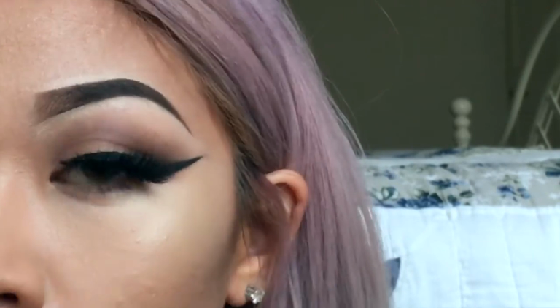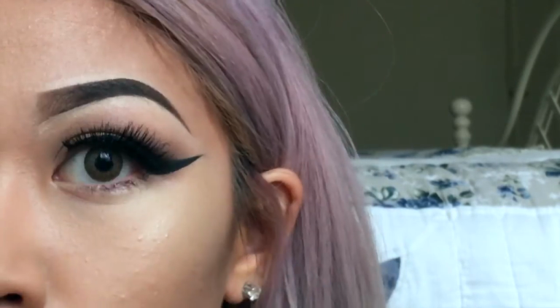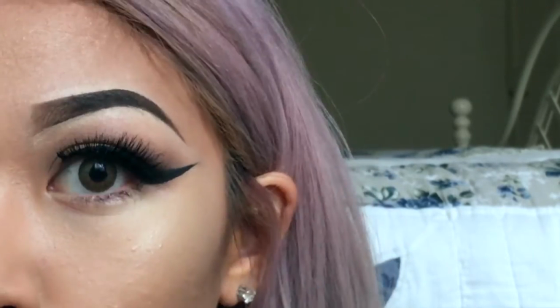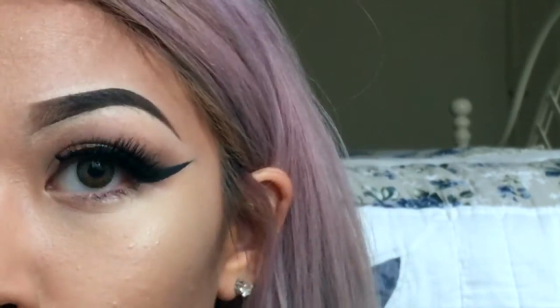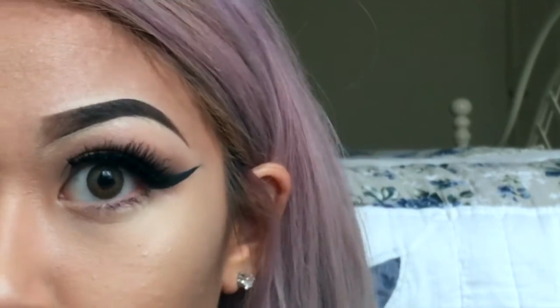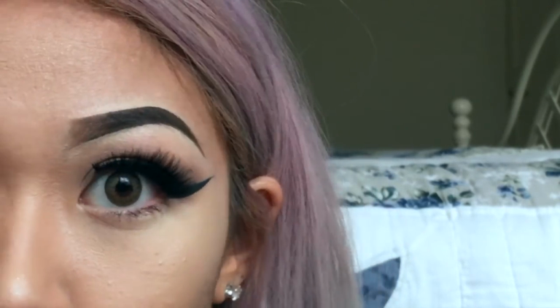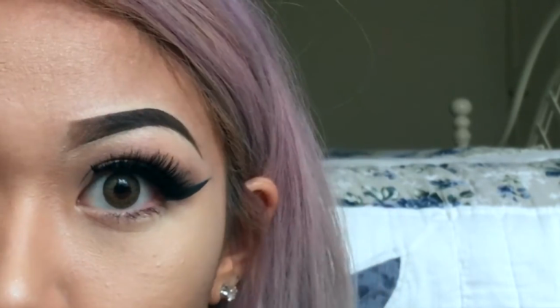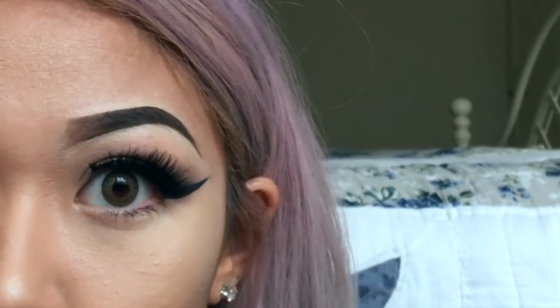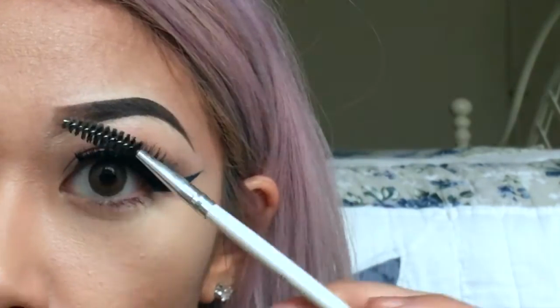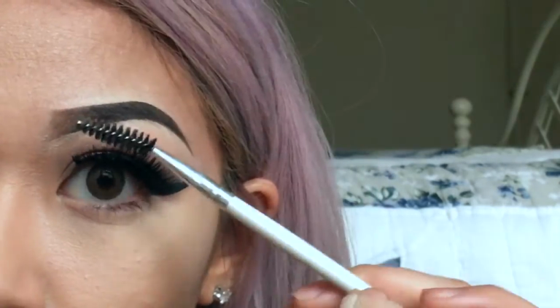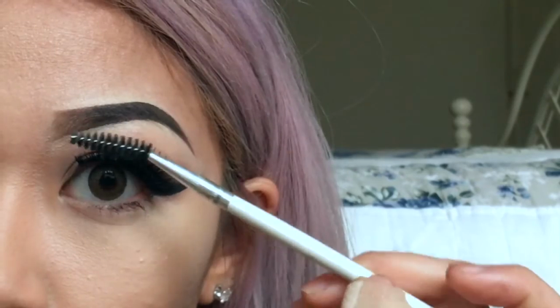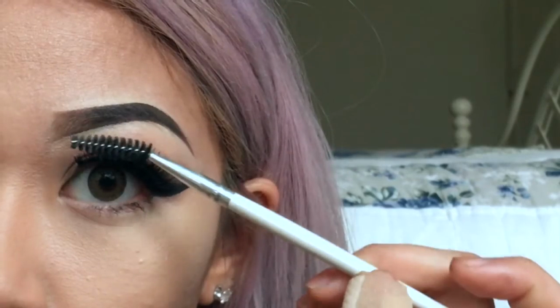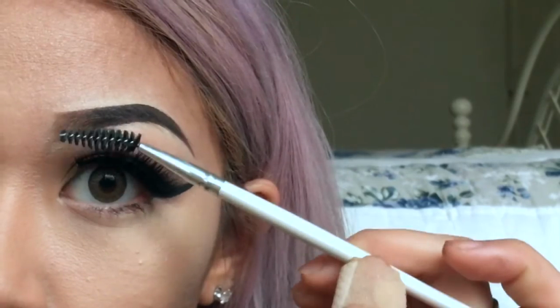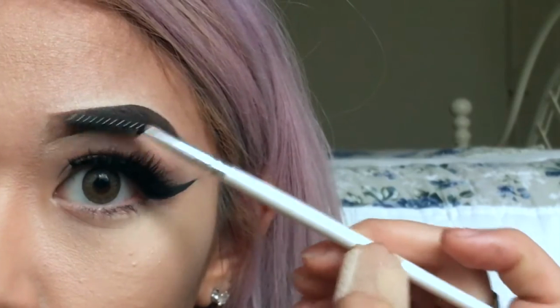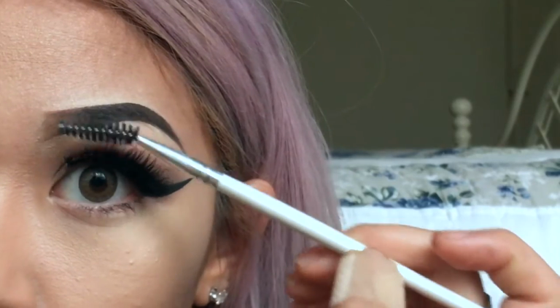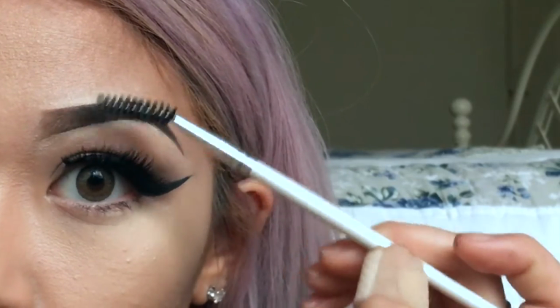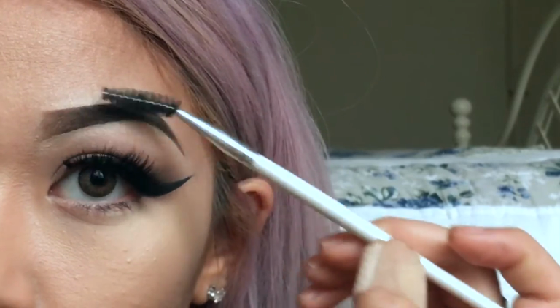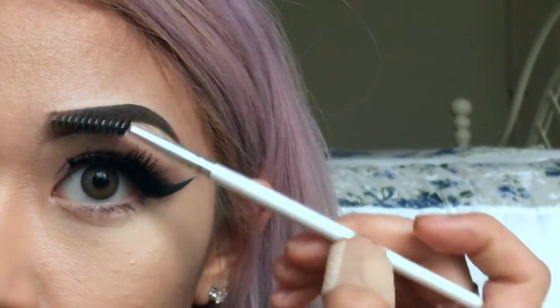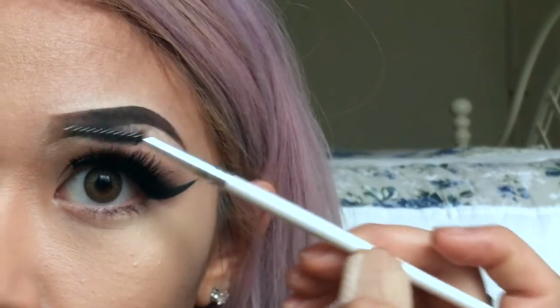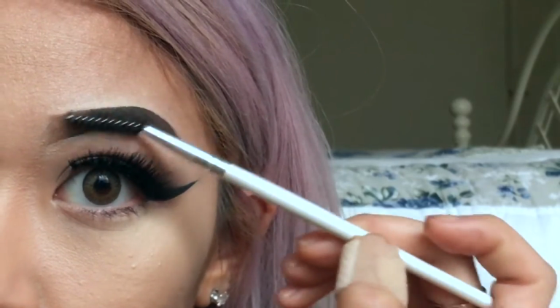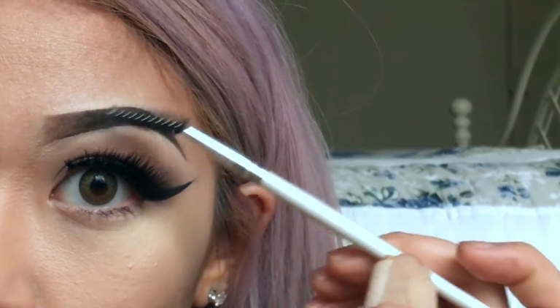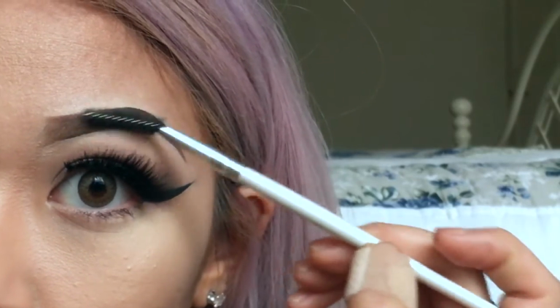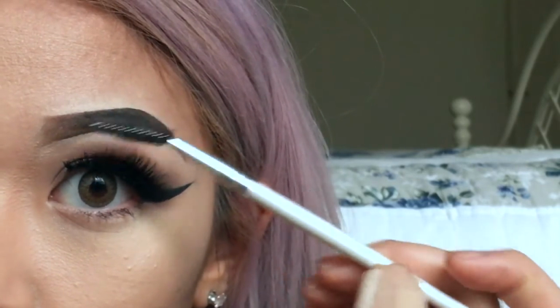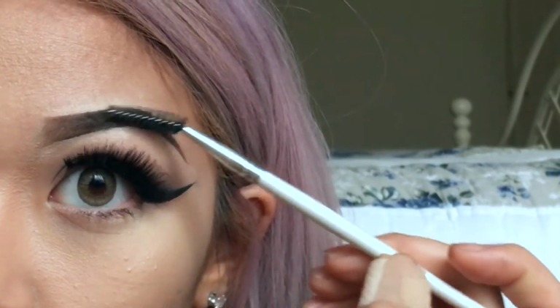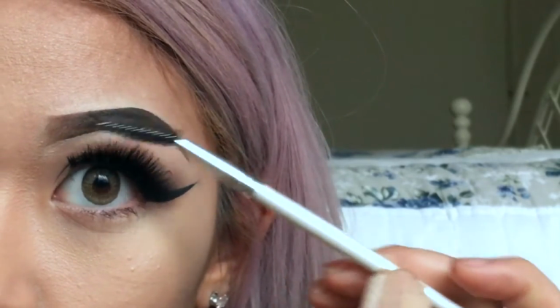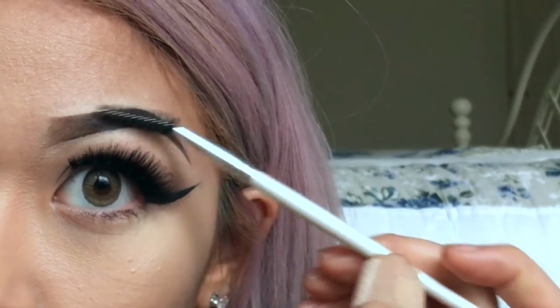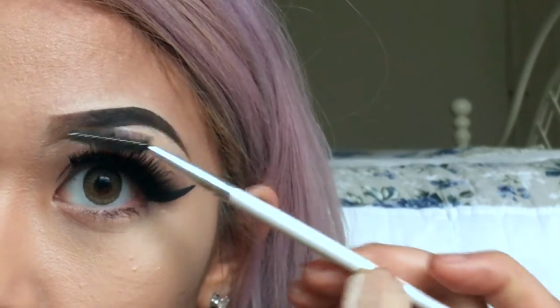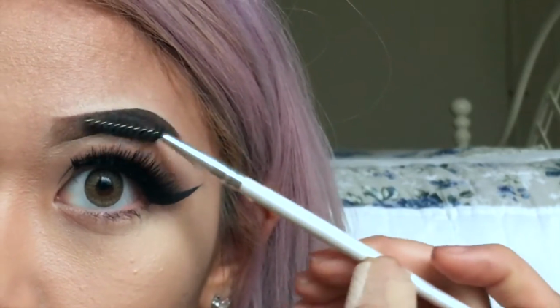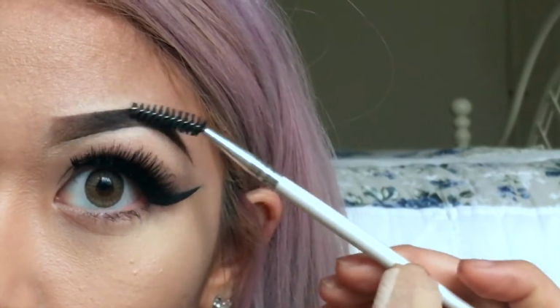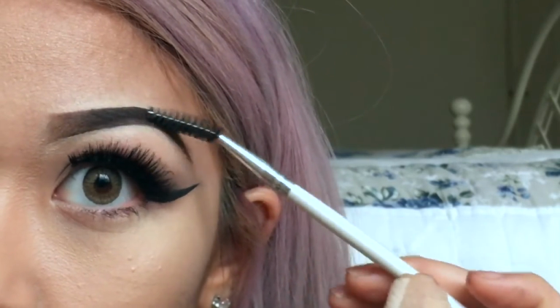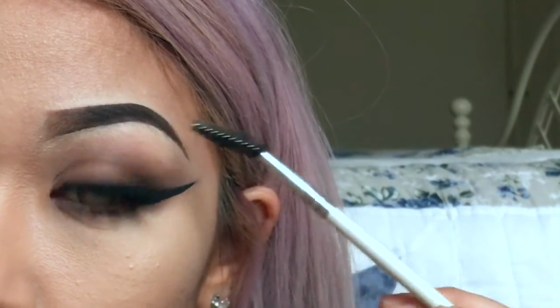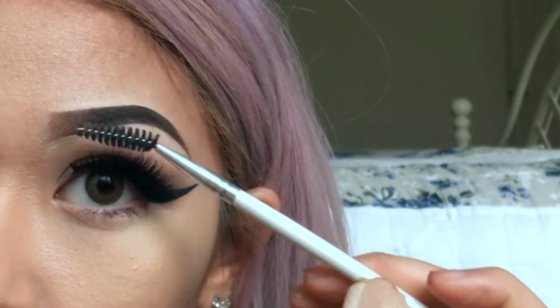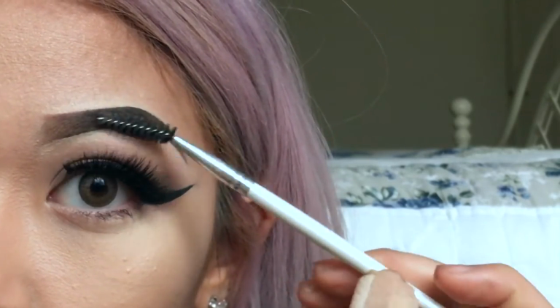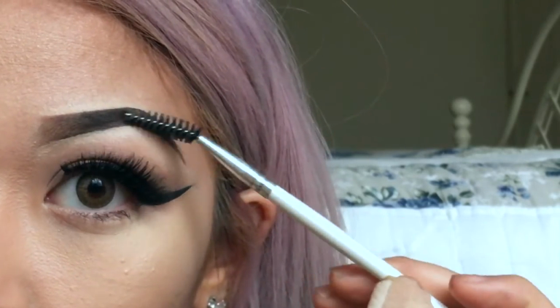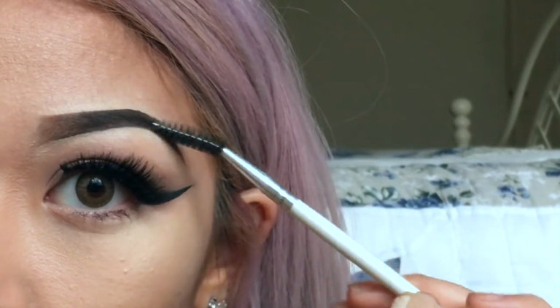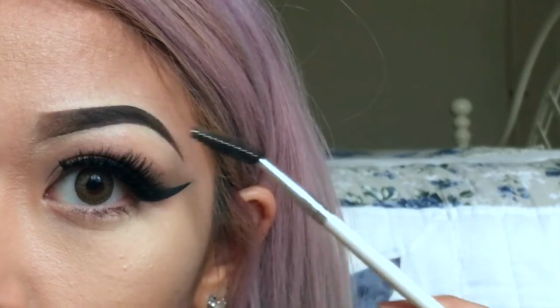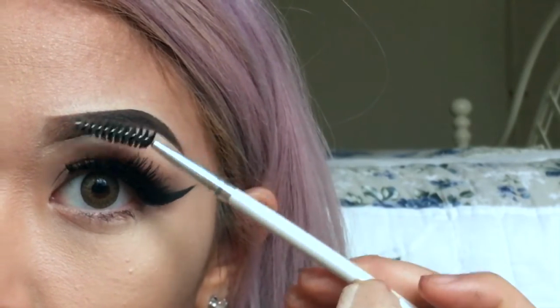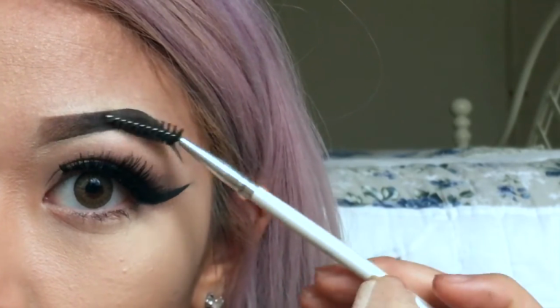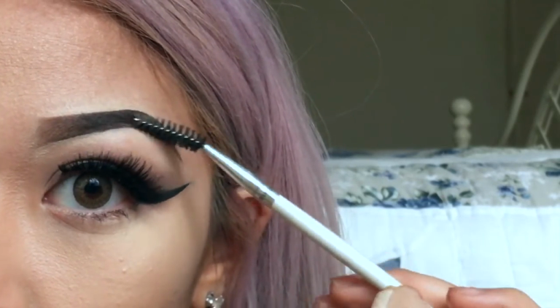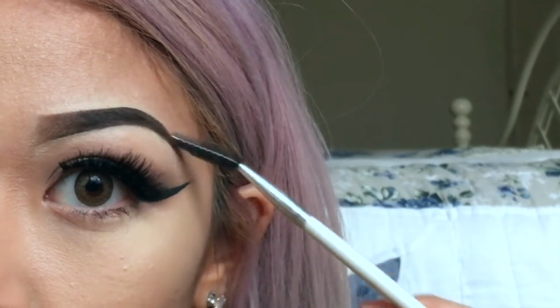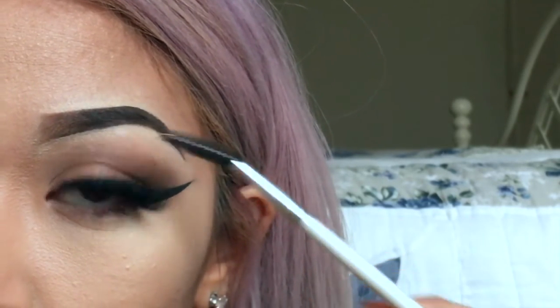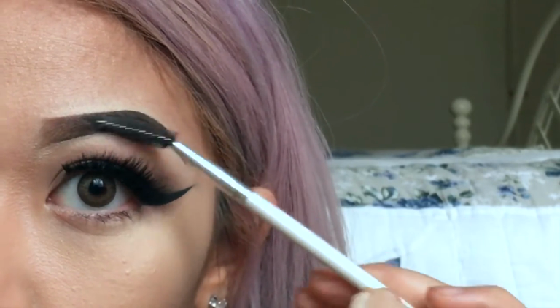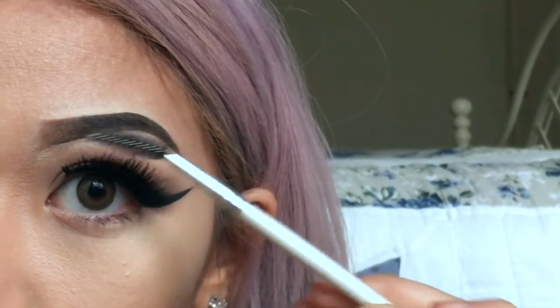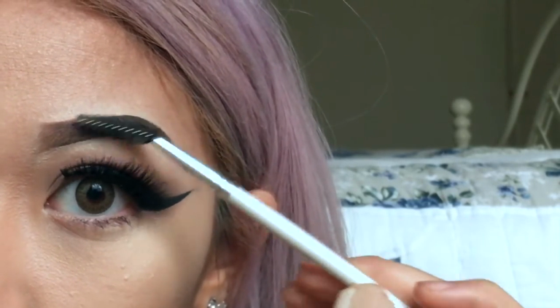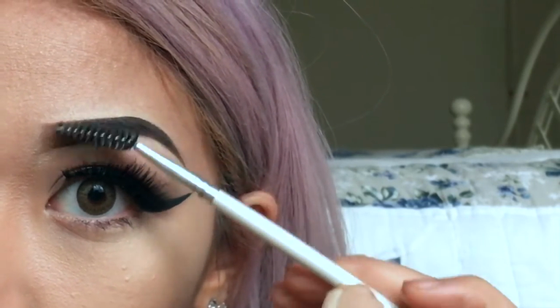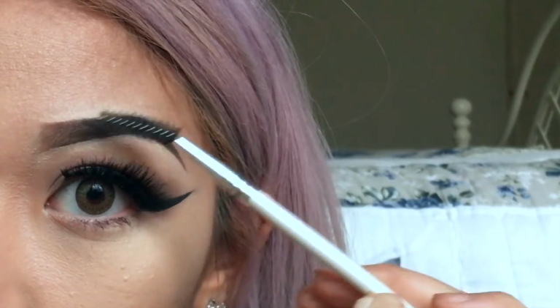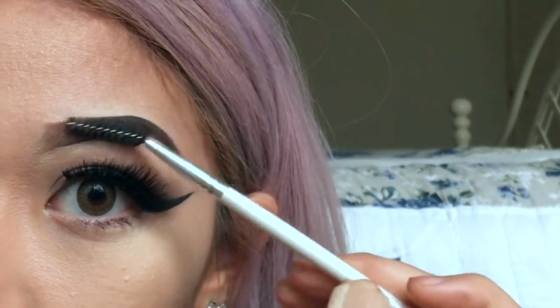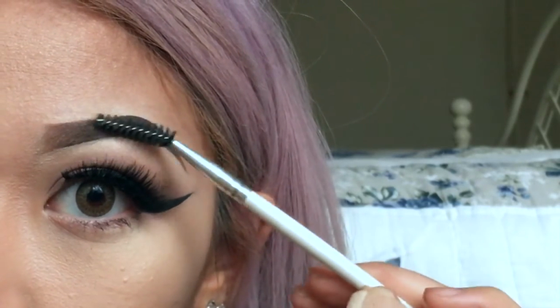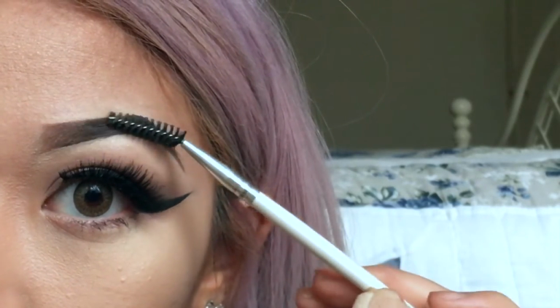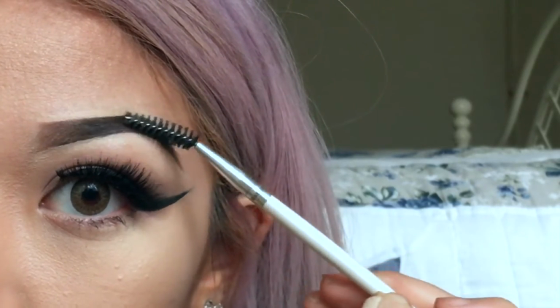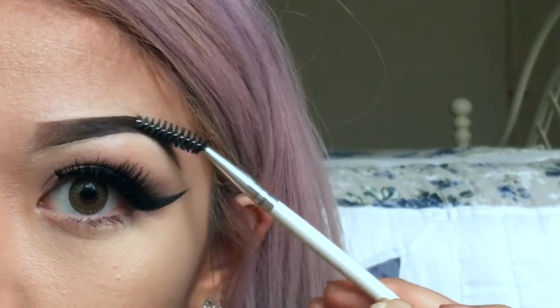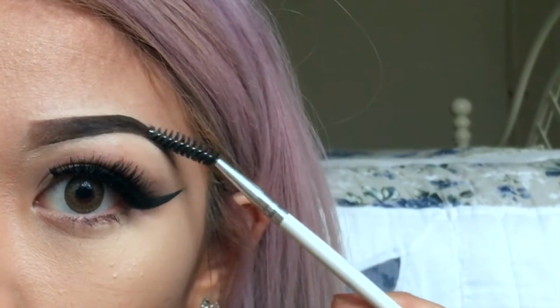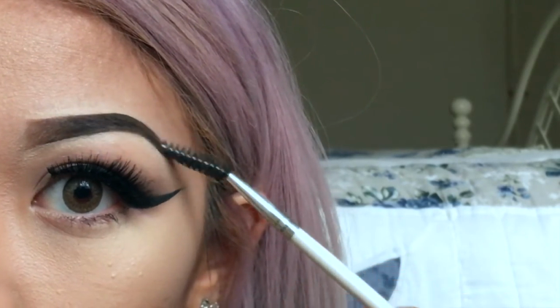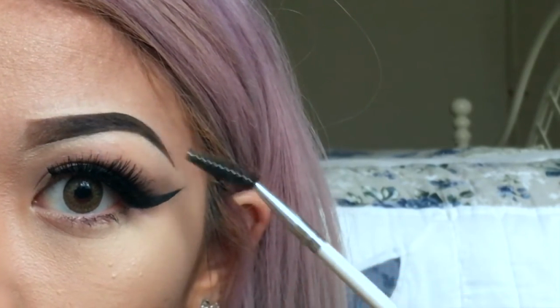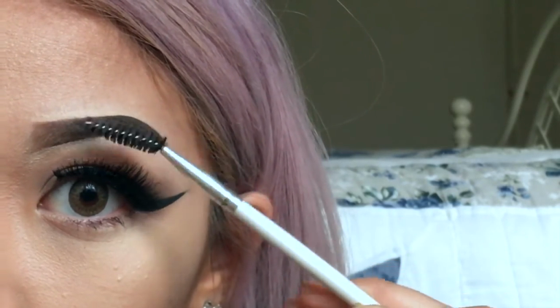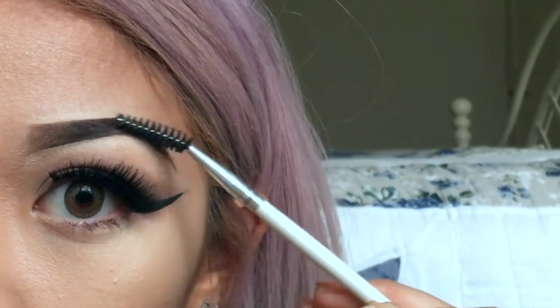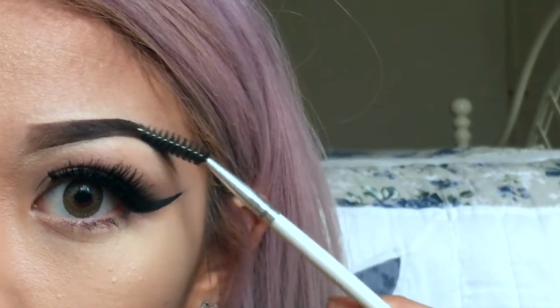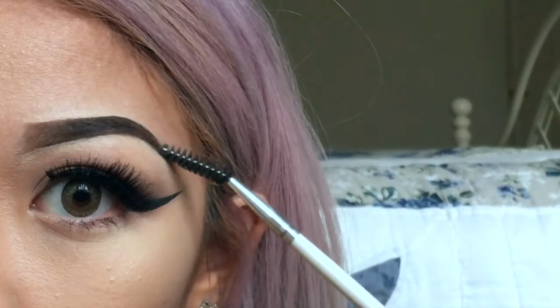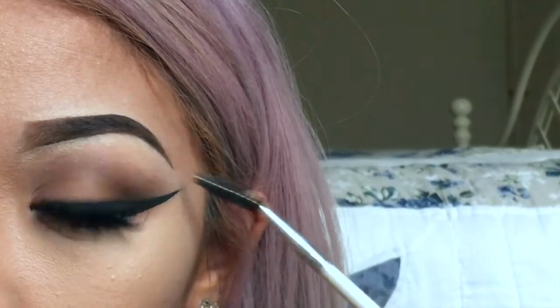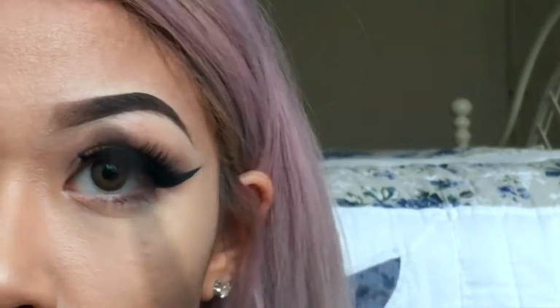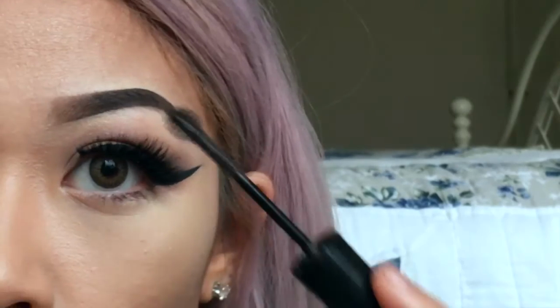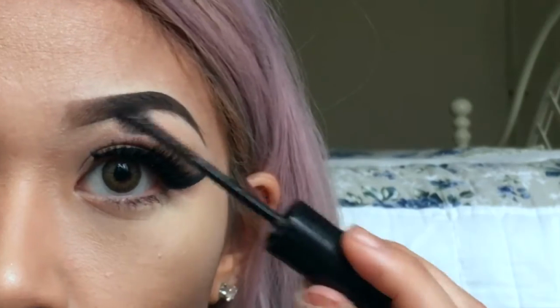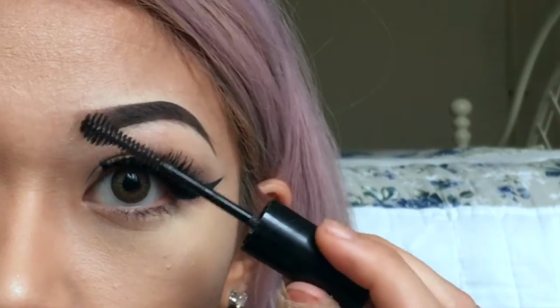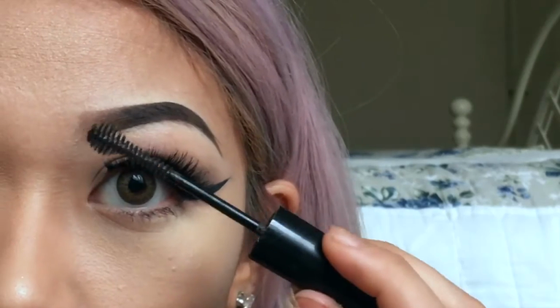And then last, I'm just going to brush everything out with a spoolie once more, and then set everything with an eyebrow gel.